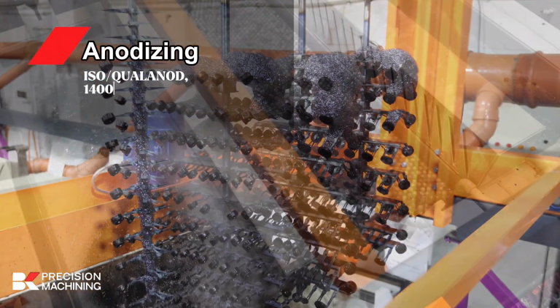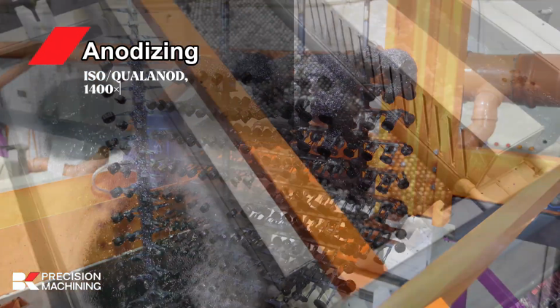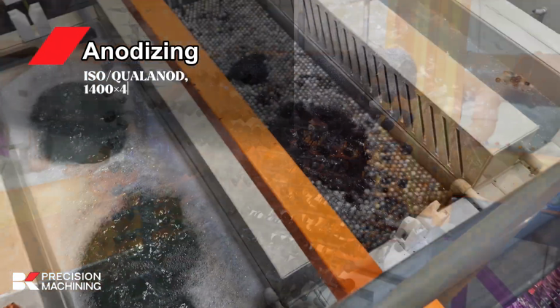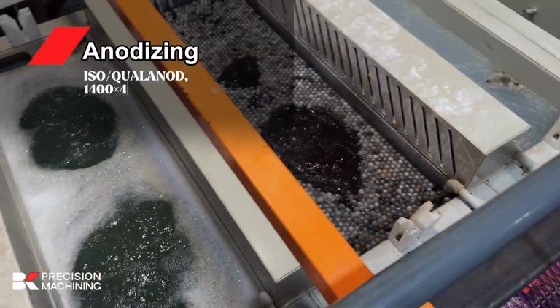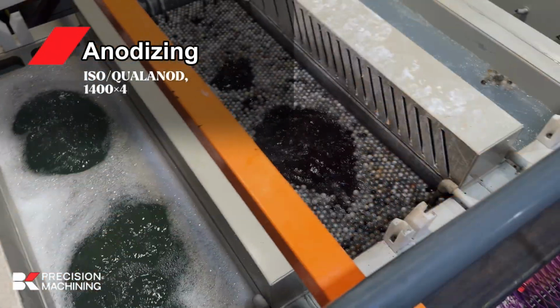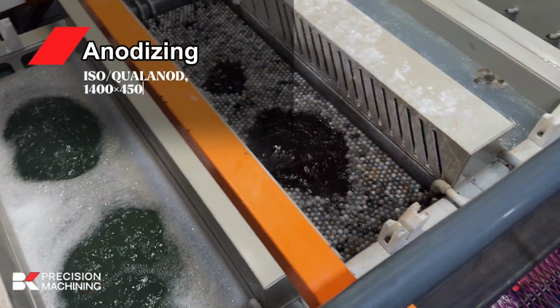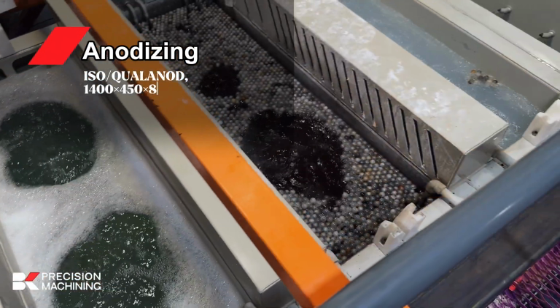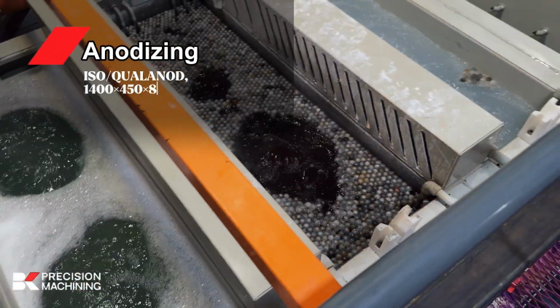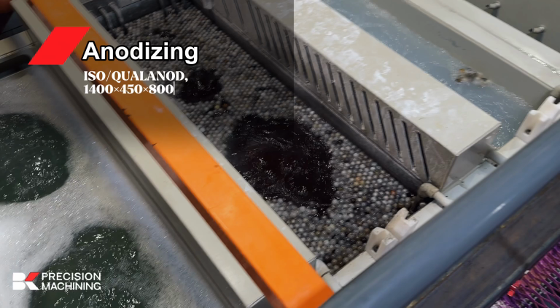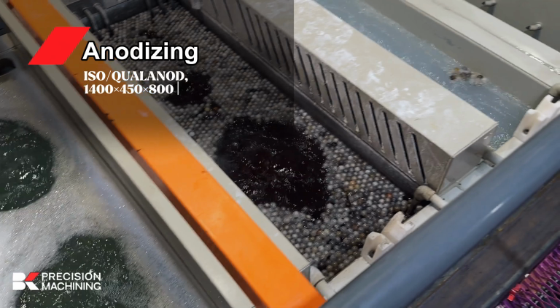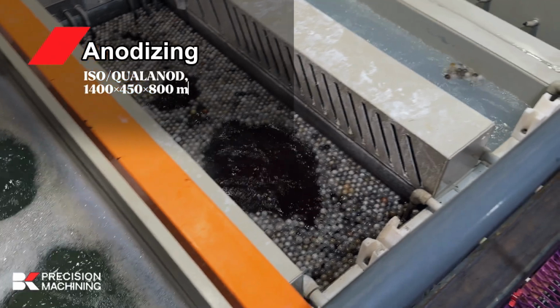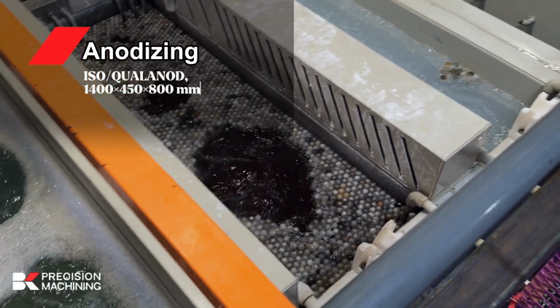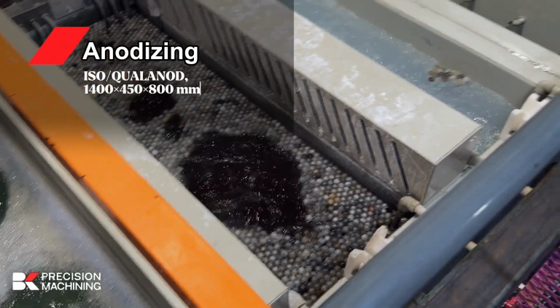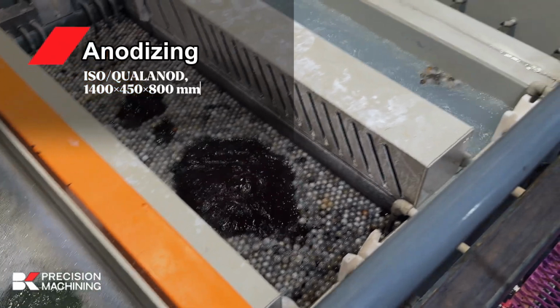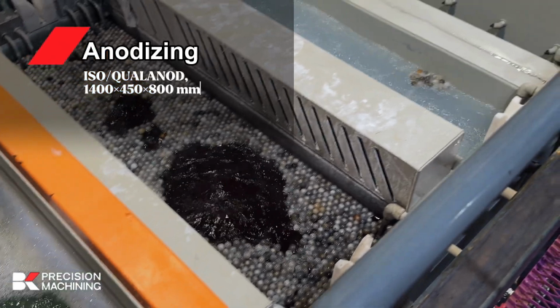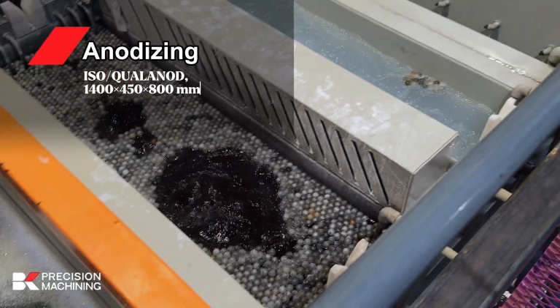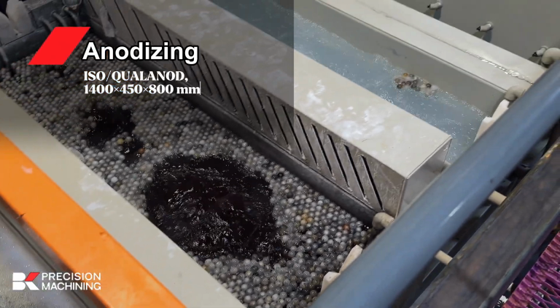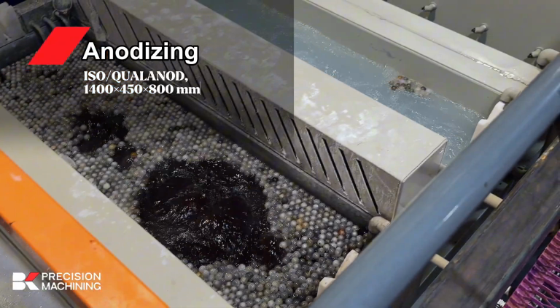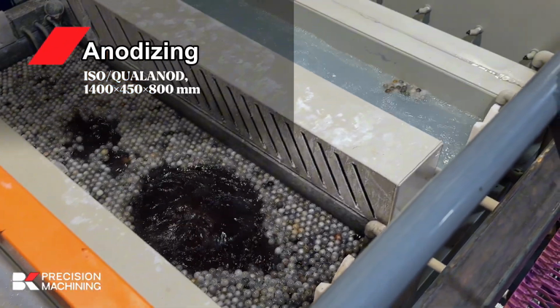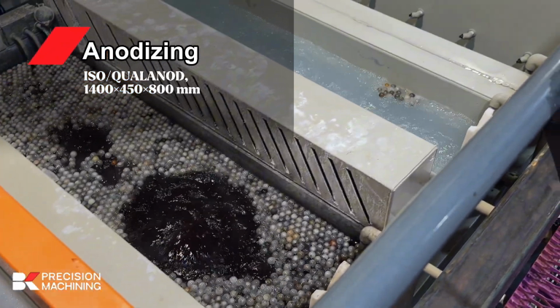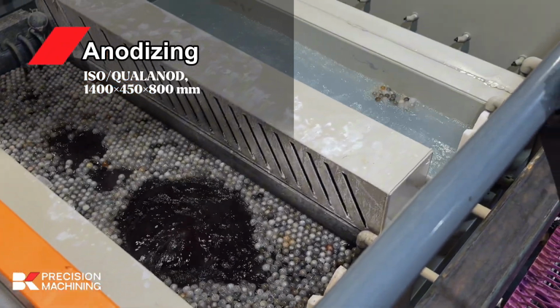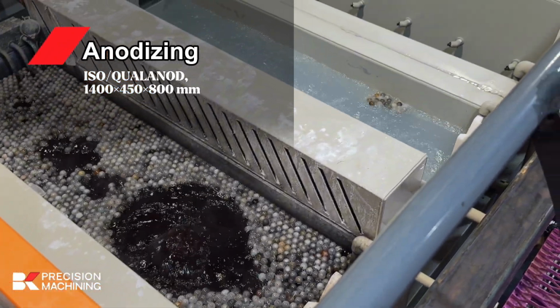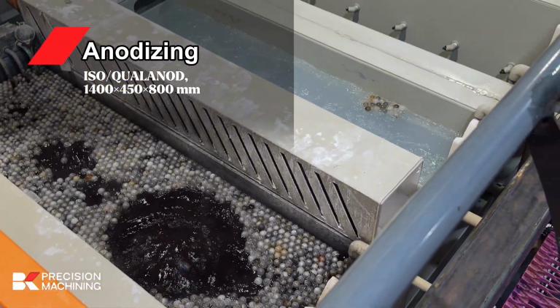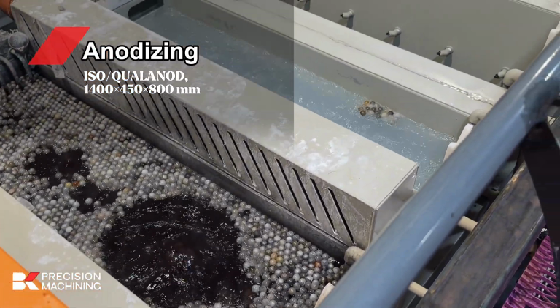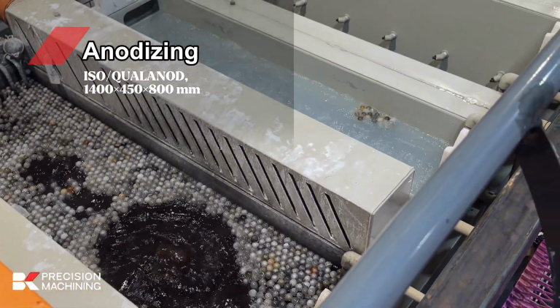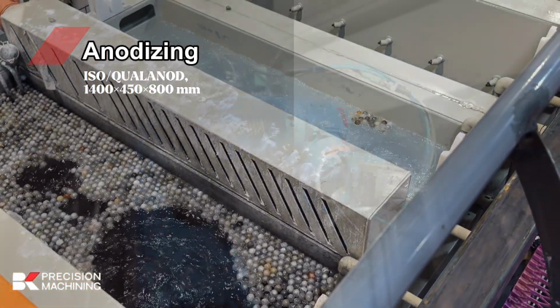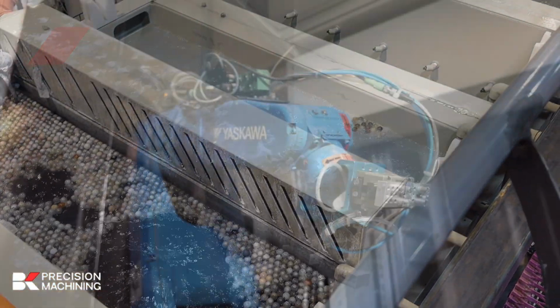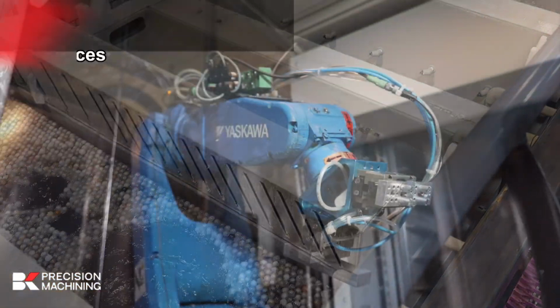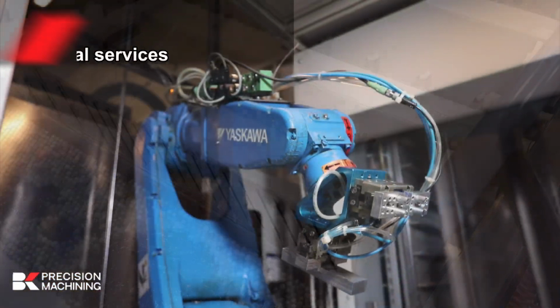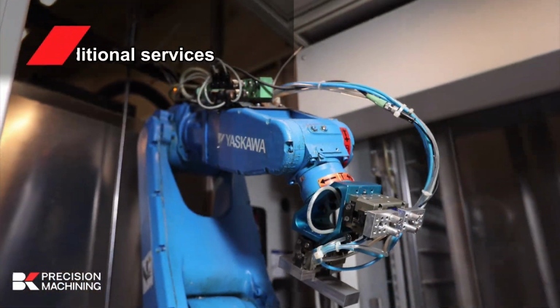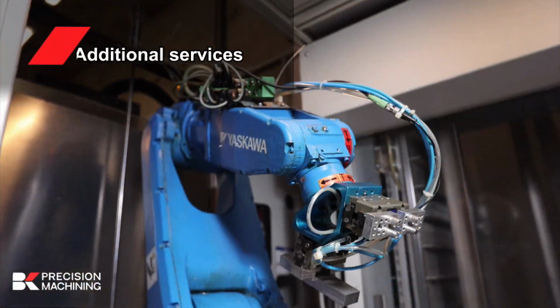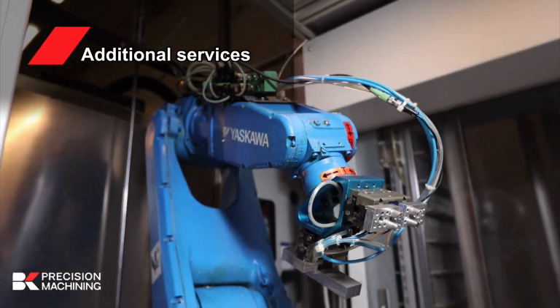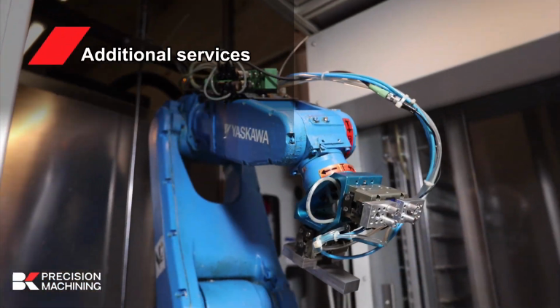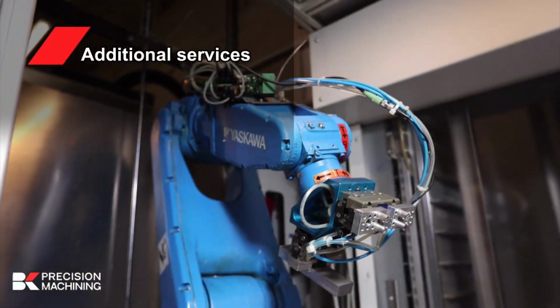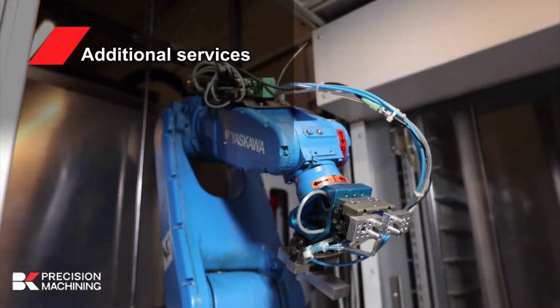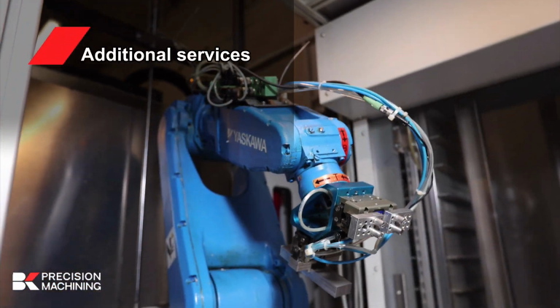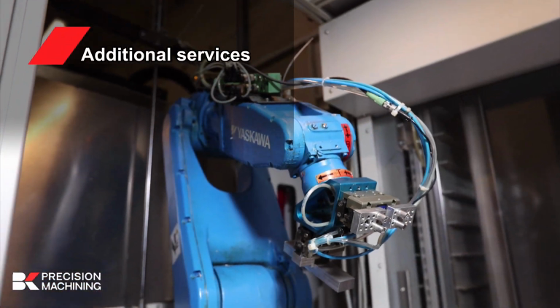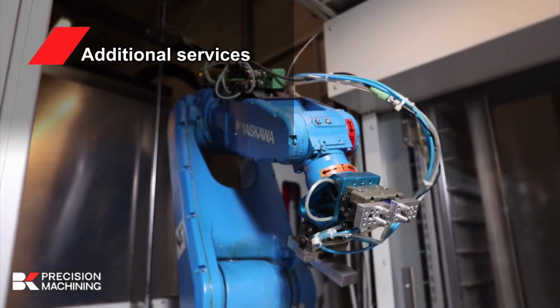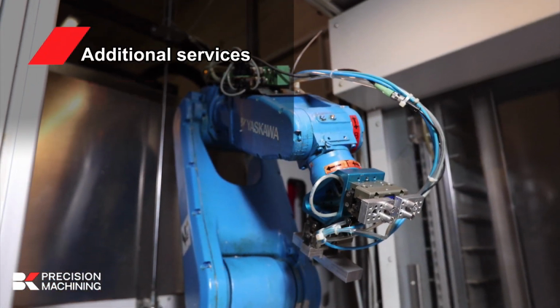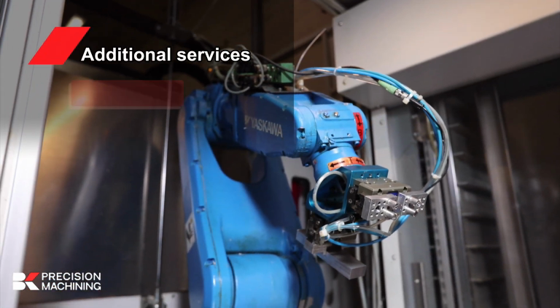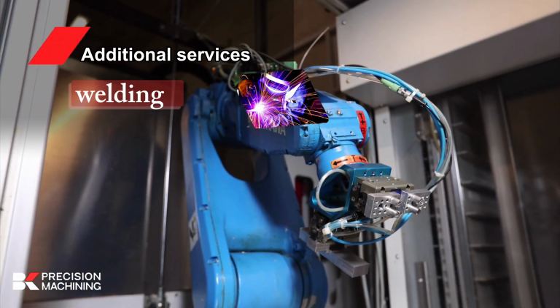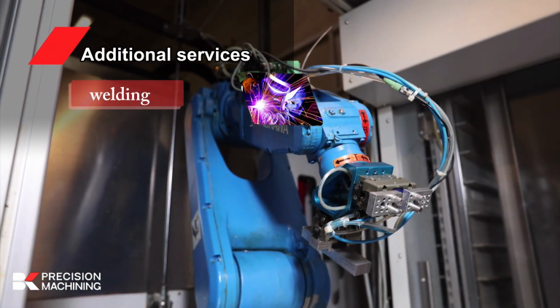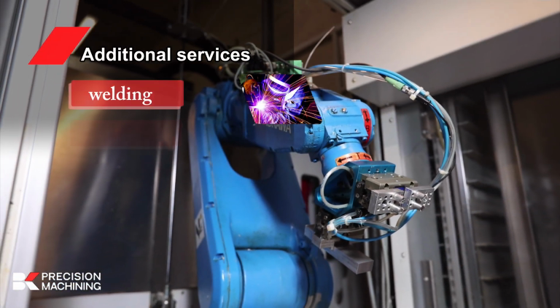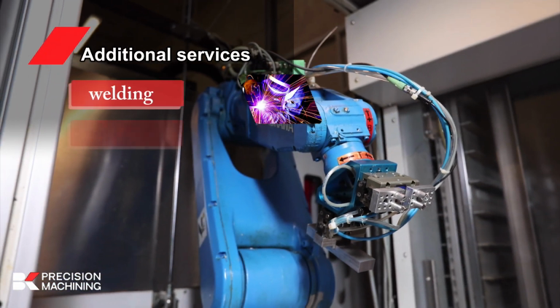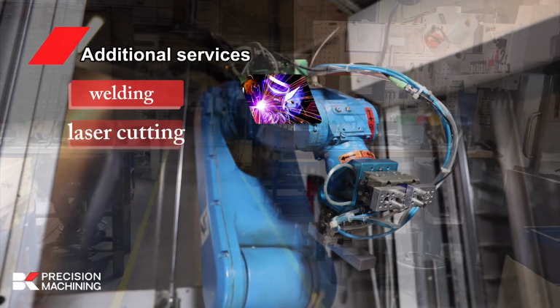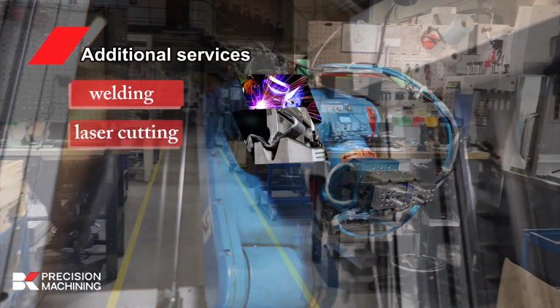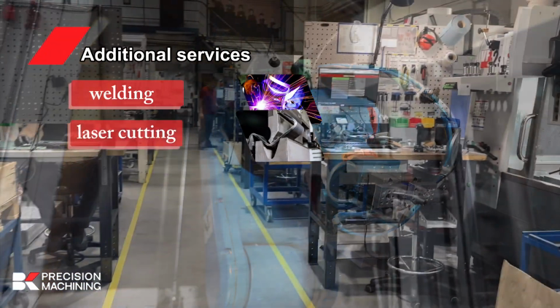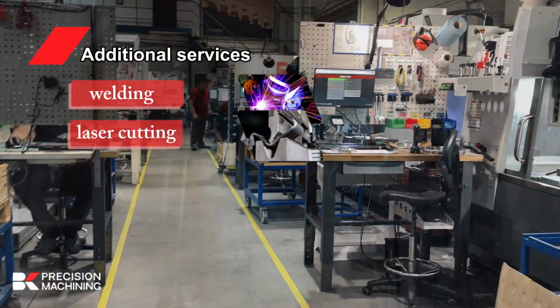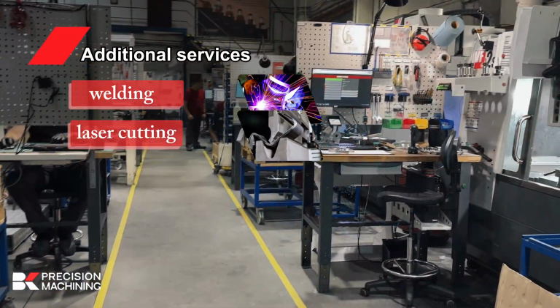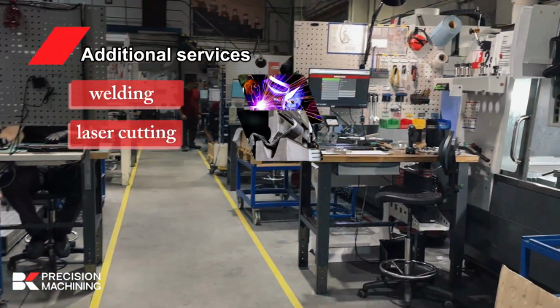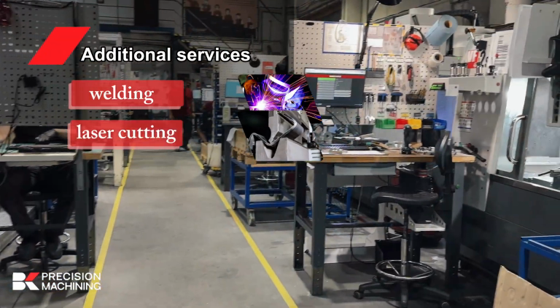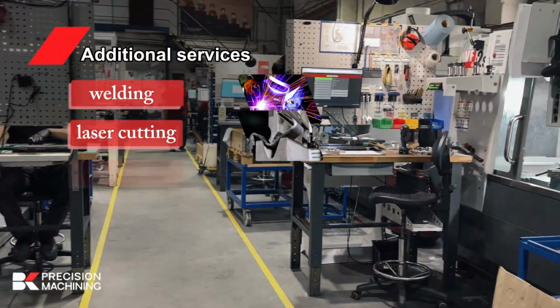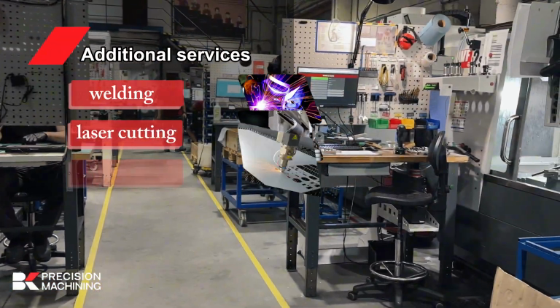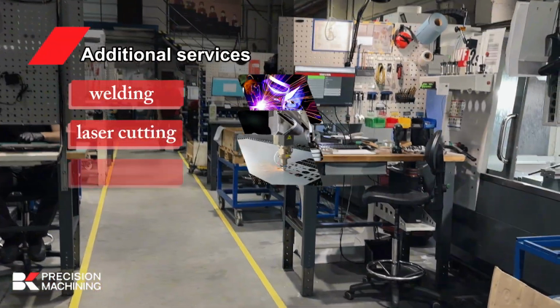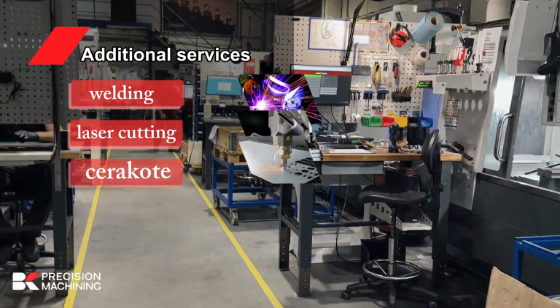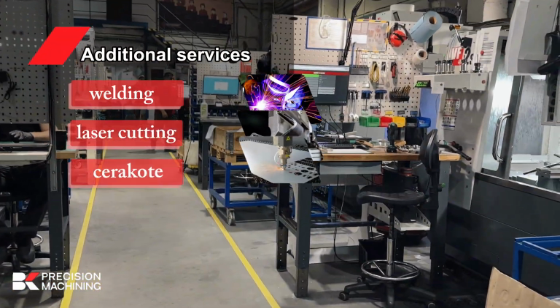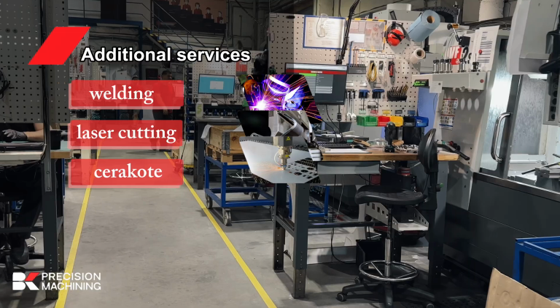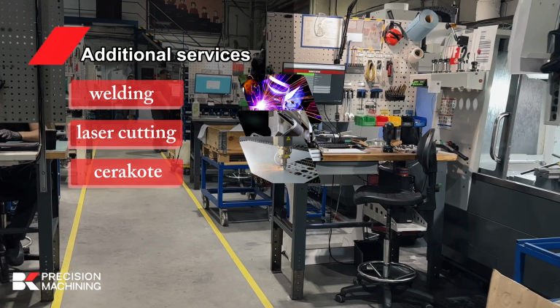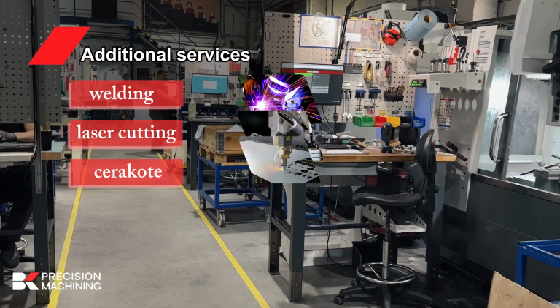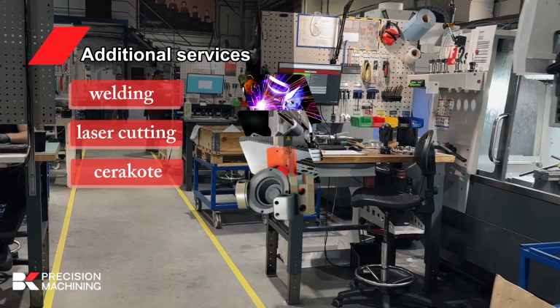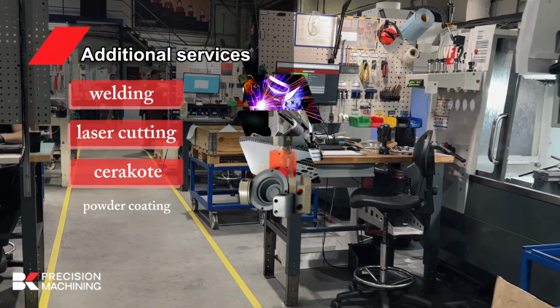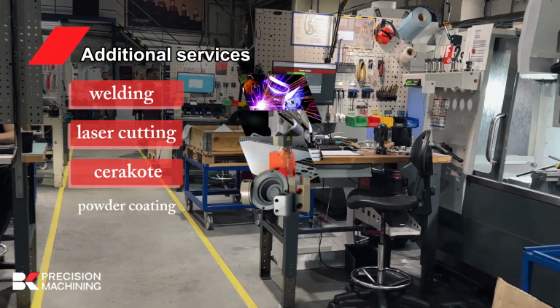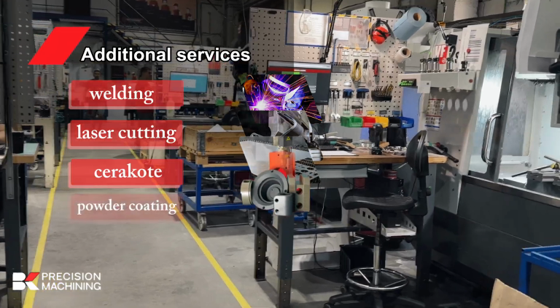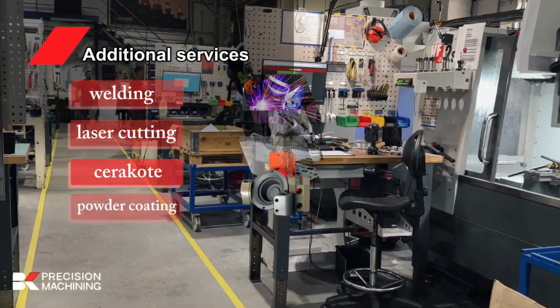Additional services: welding, laser cutting, Cerakote, and powder coating.